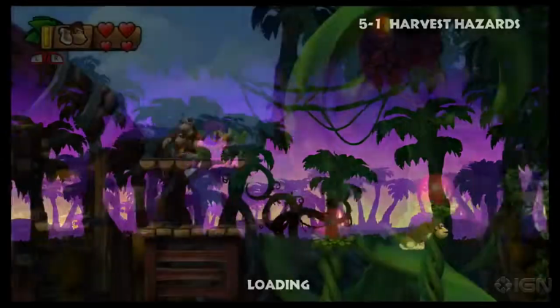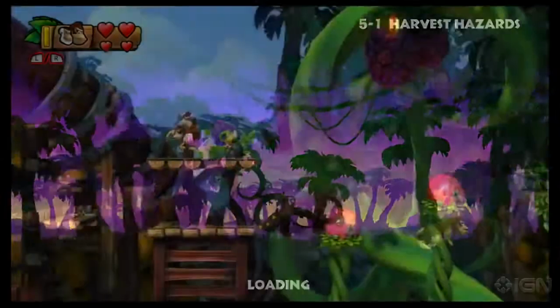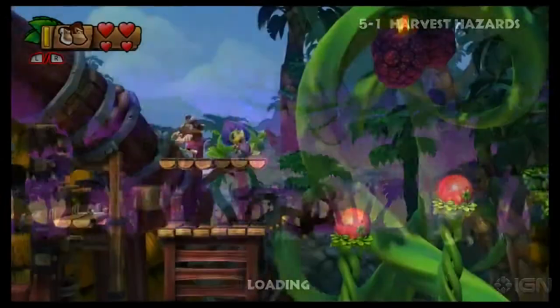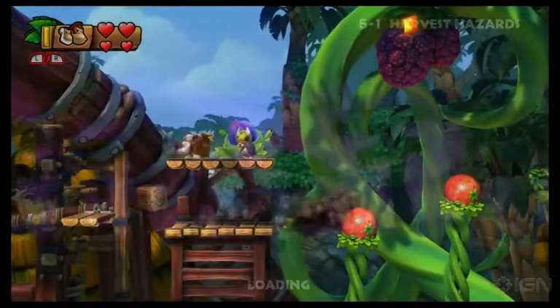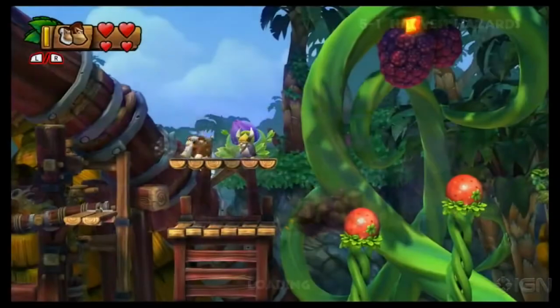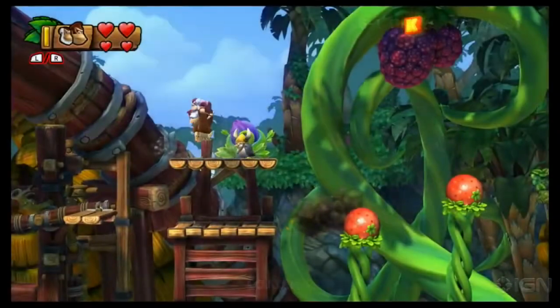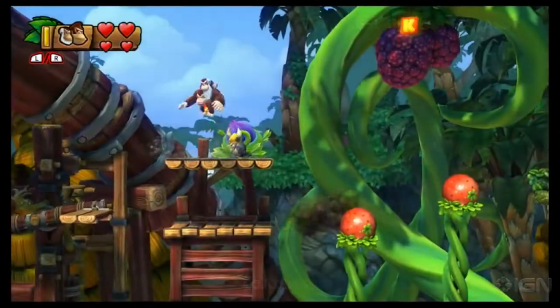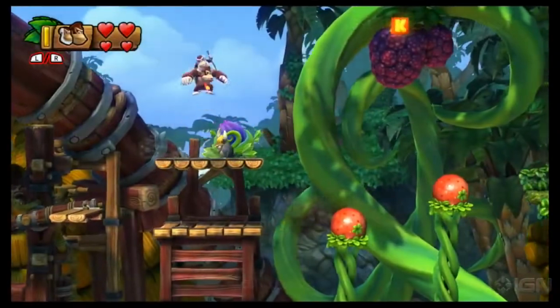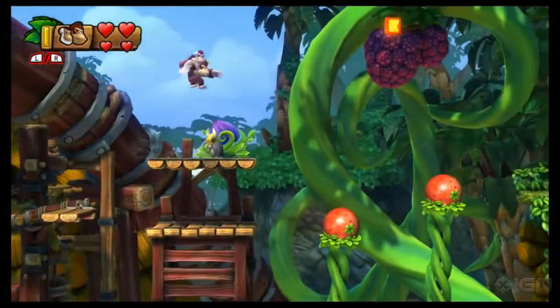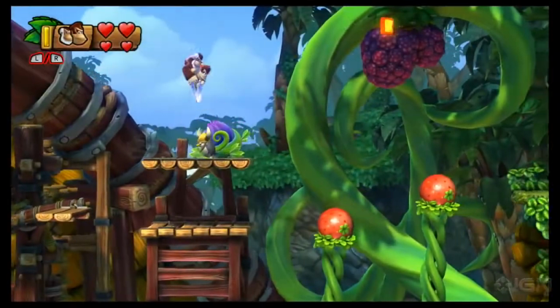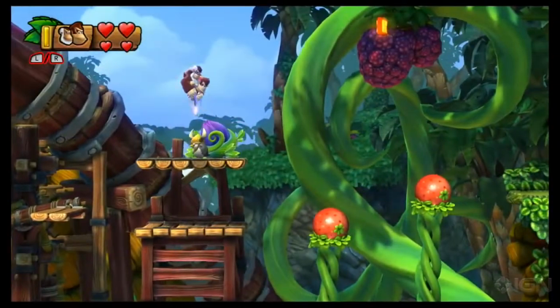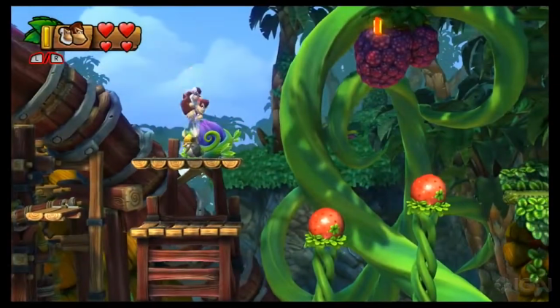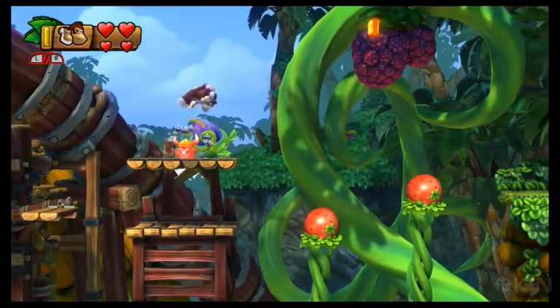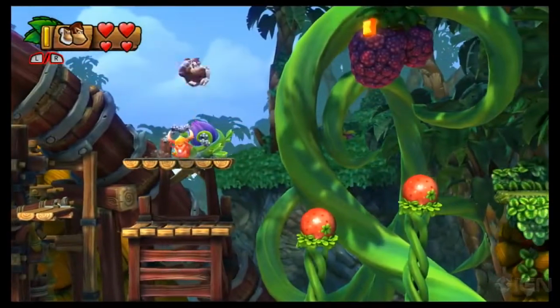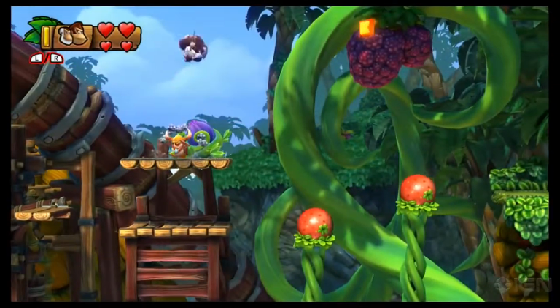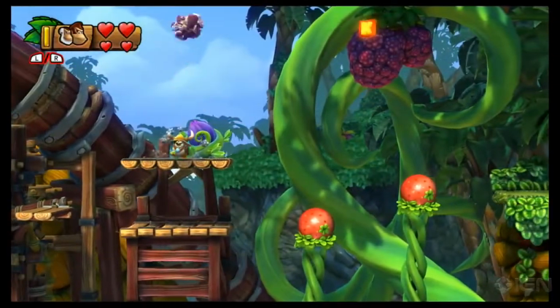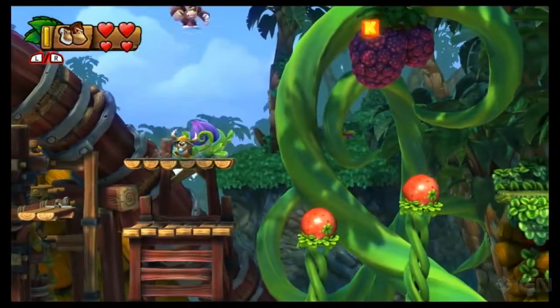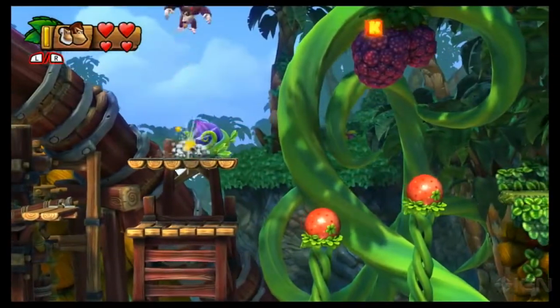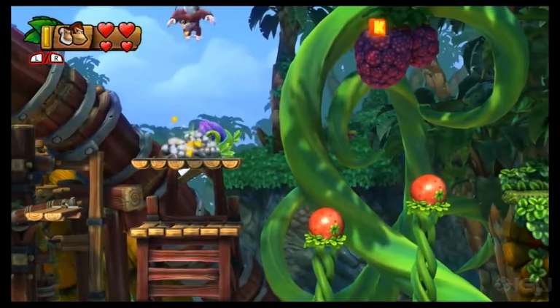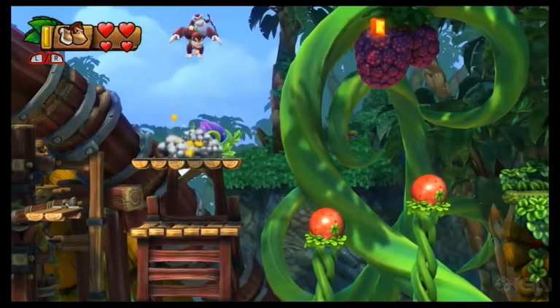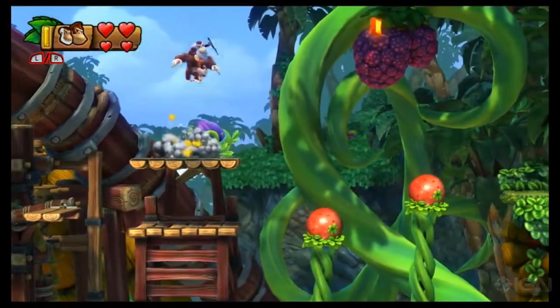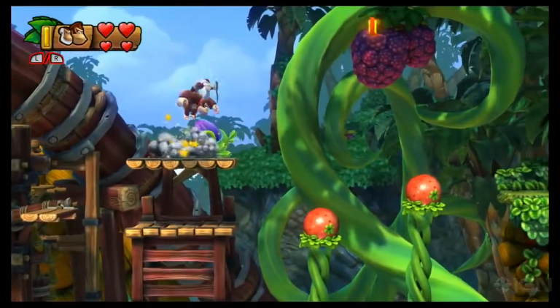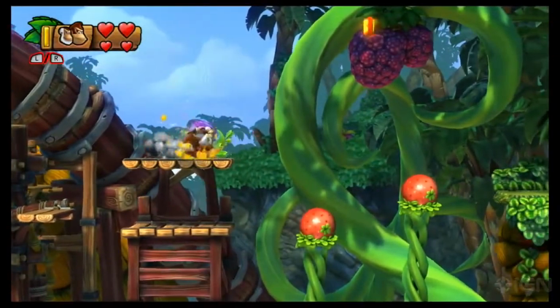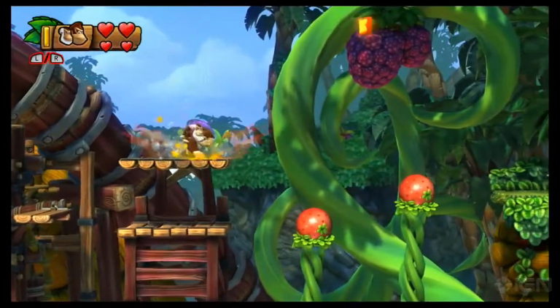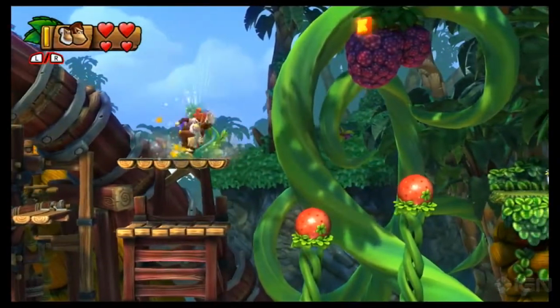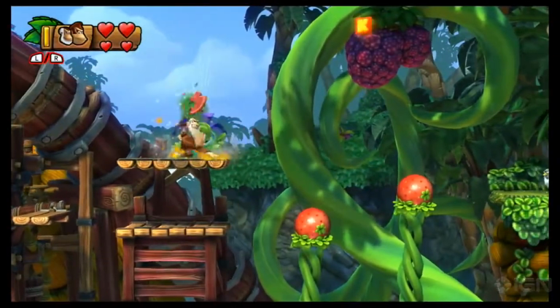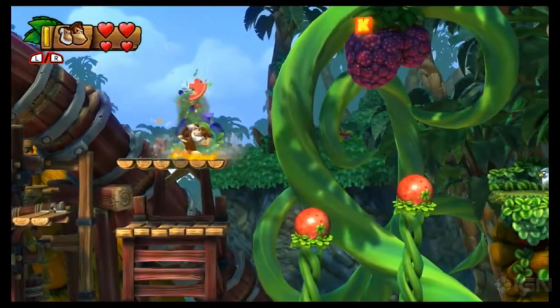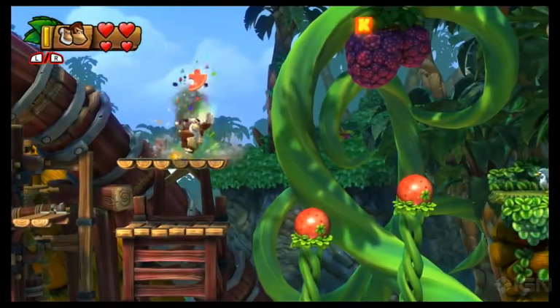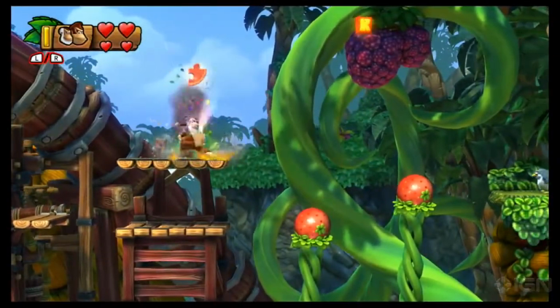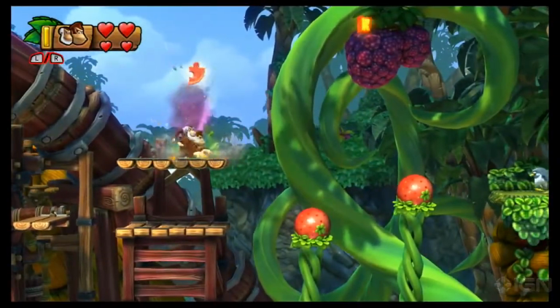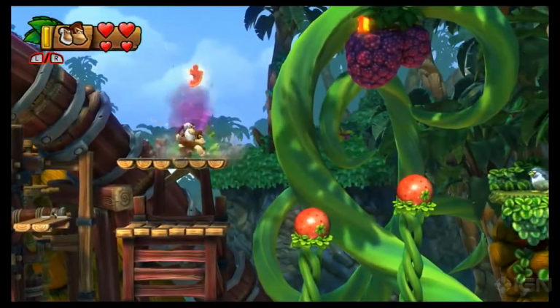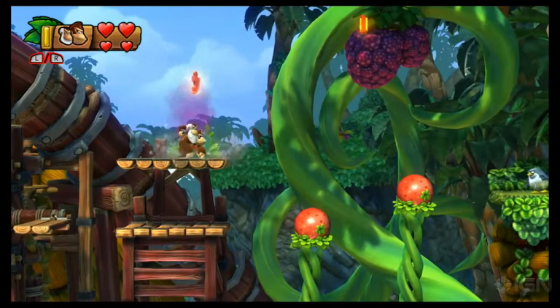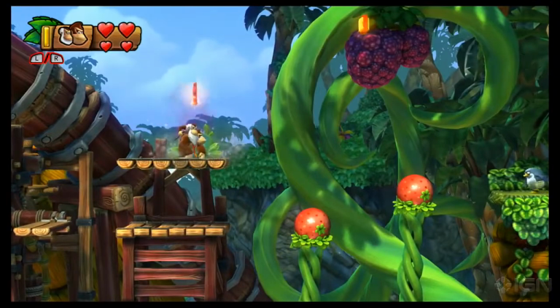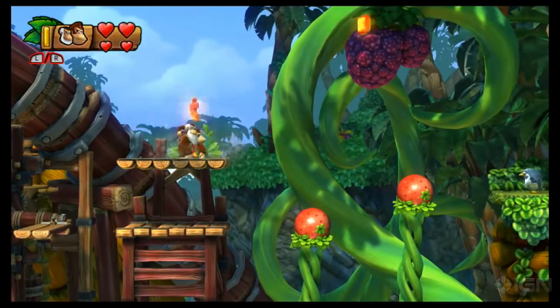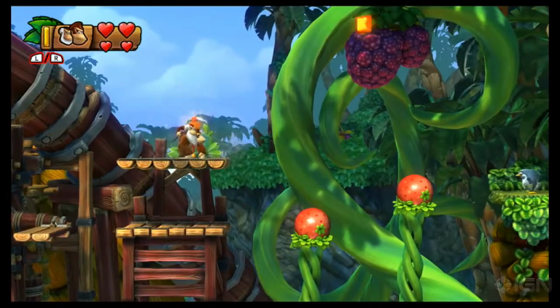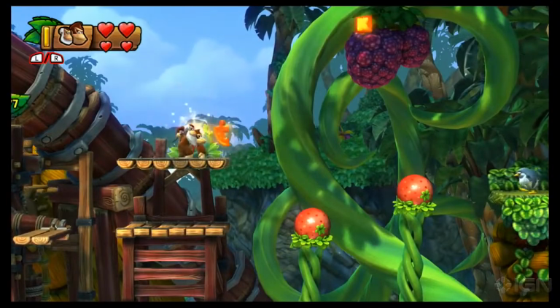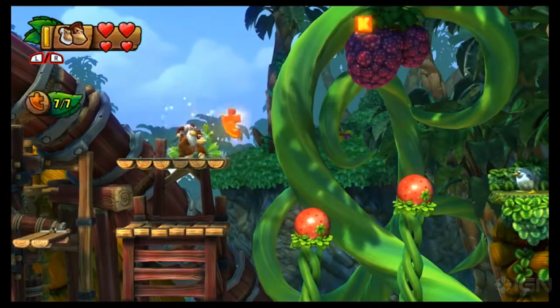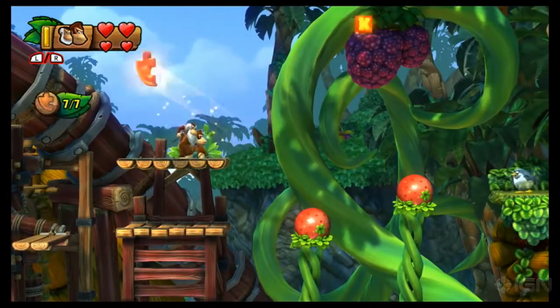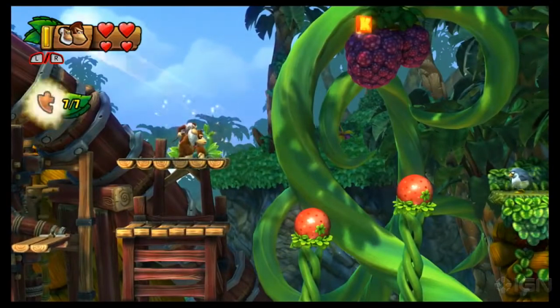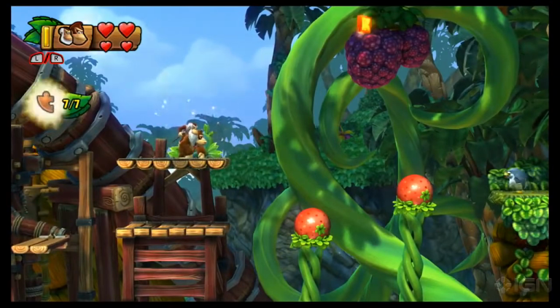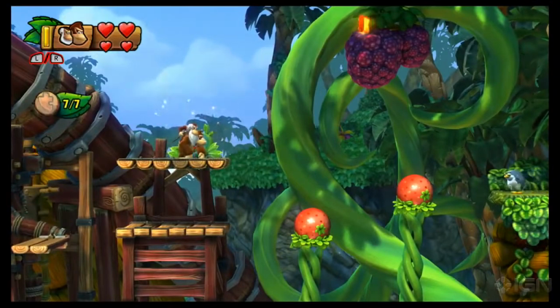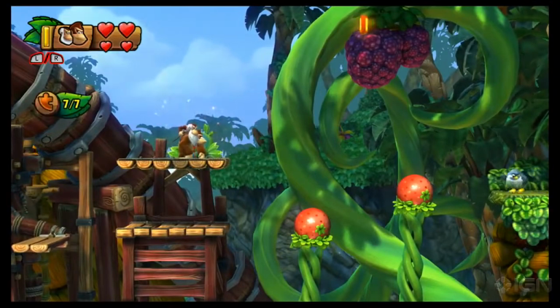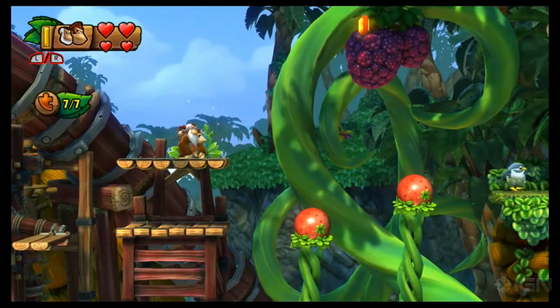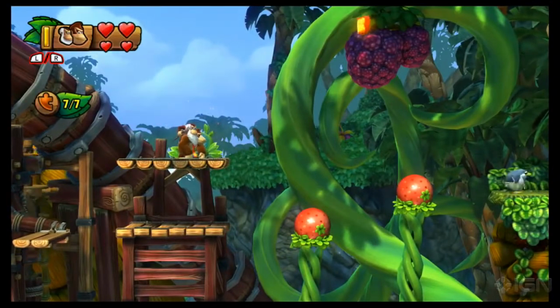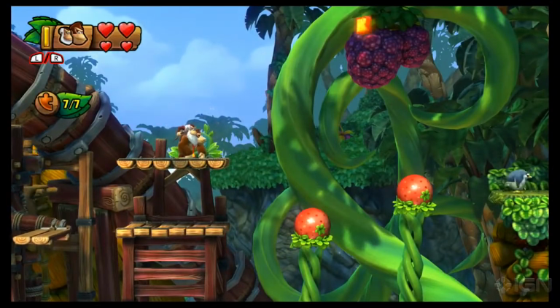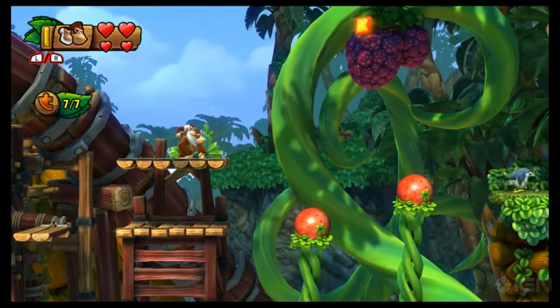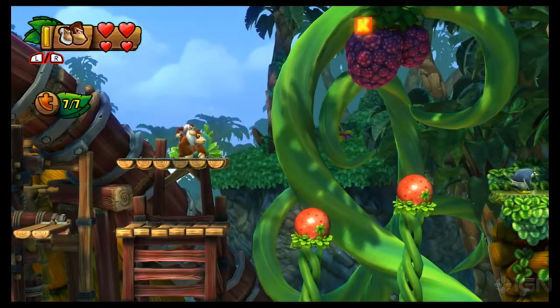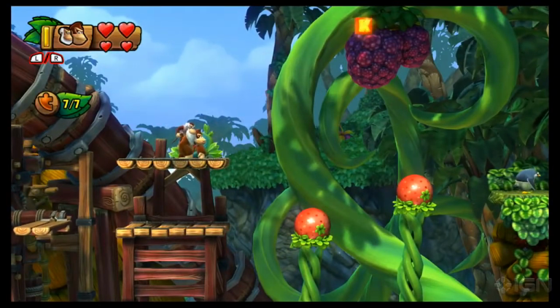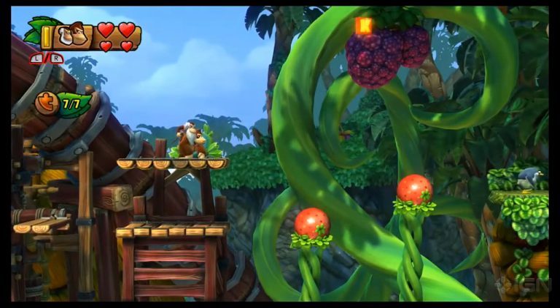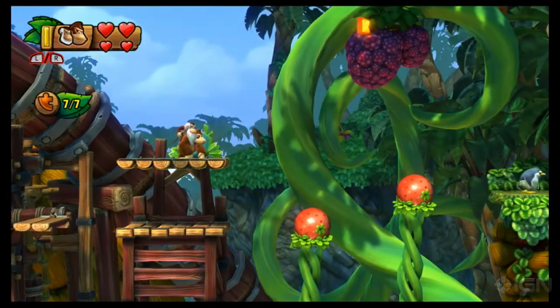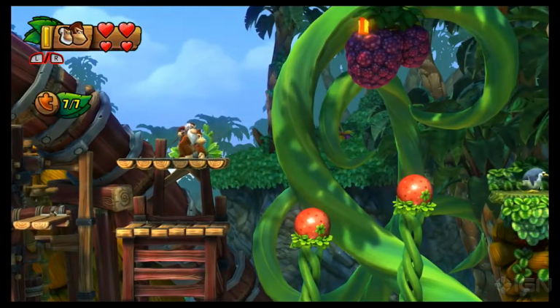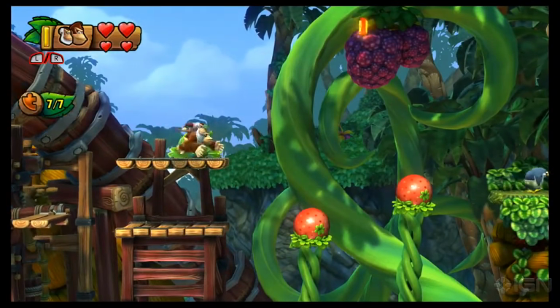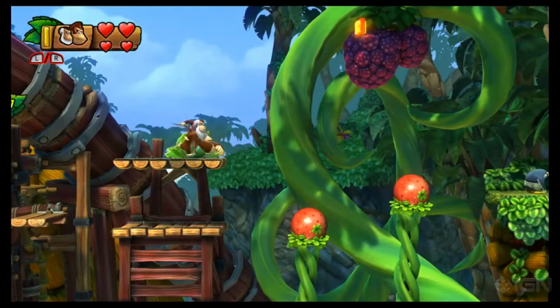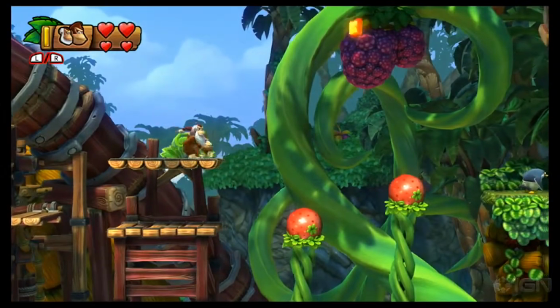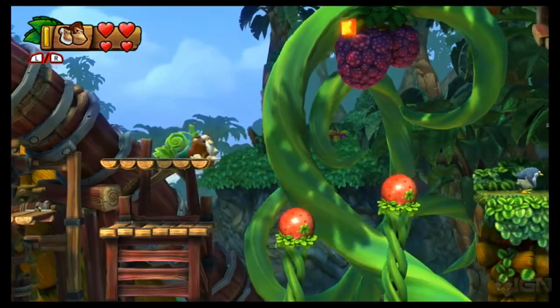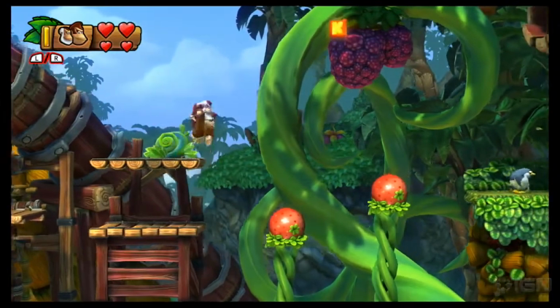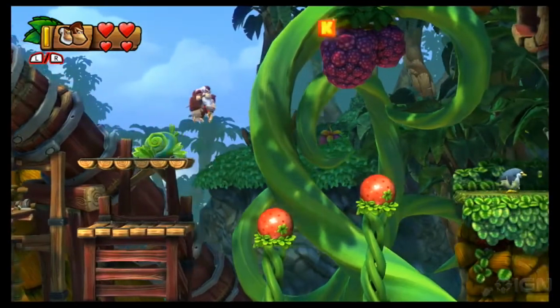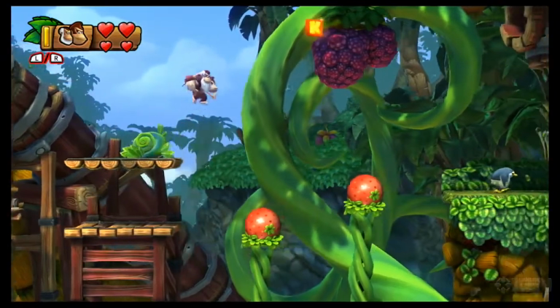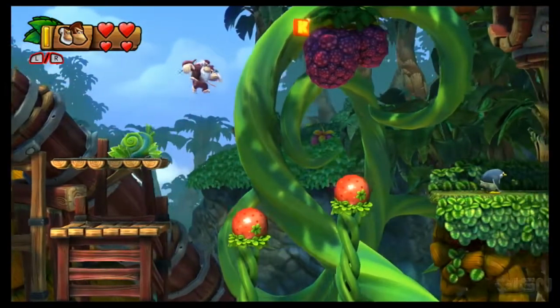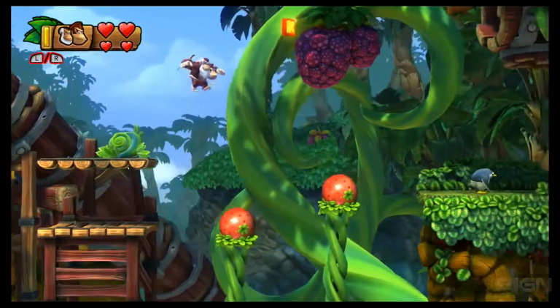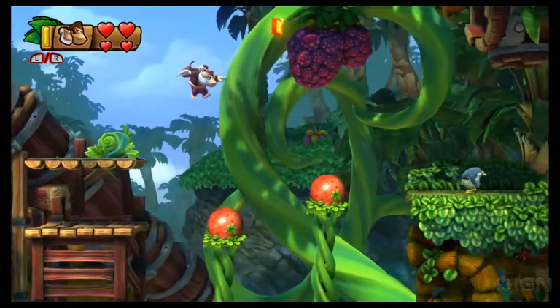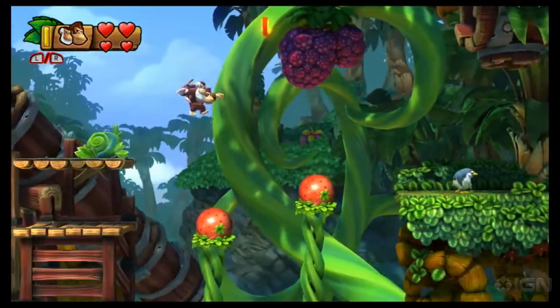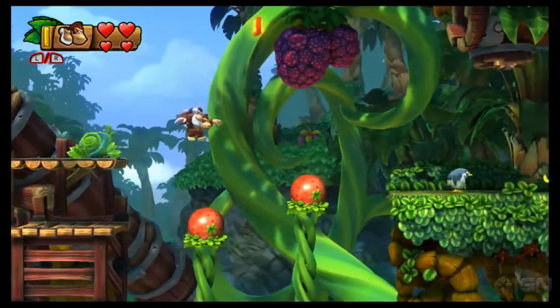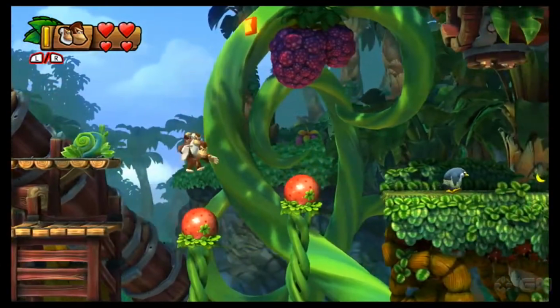Ground pound this purple plant near the start of the level for a puzzle piece, and you'll find the letter K to the right.